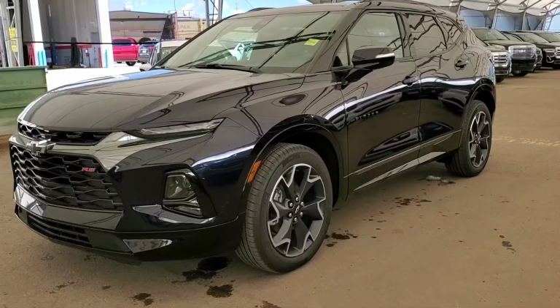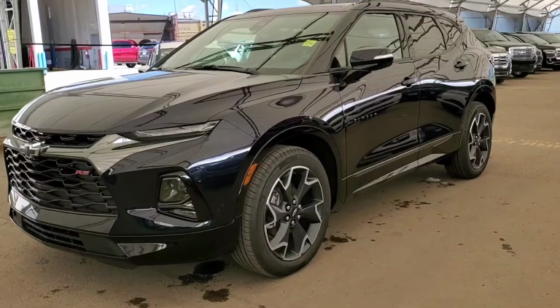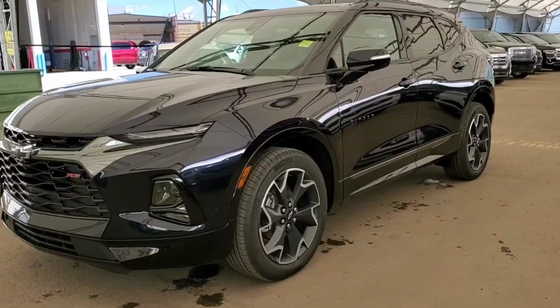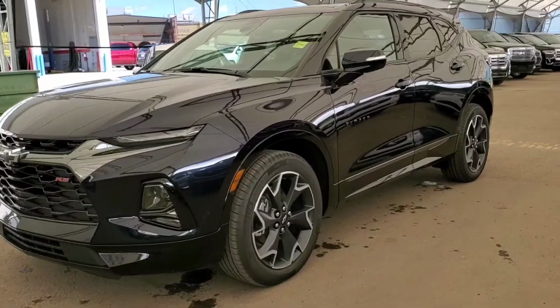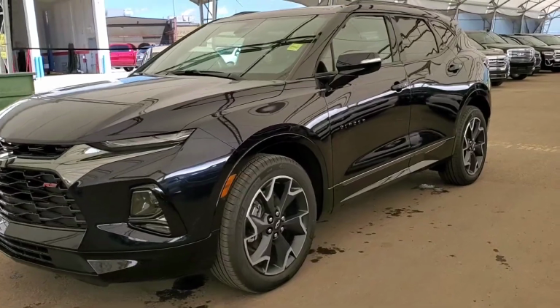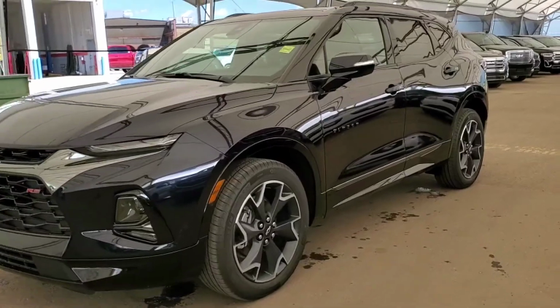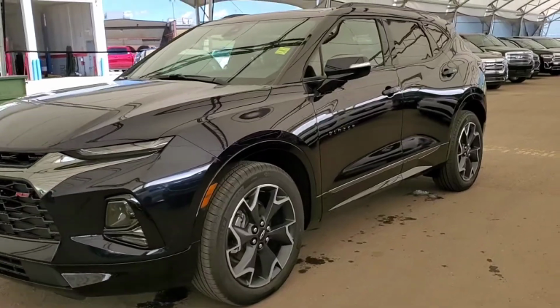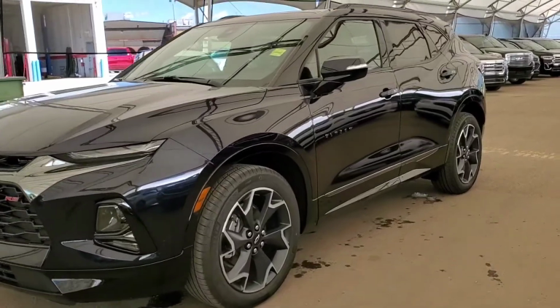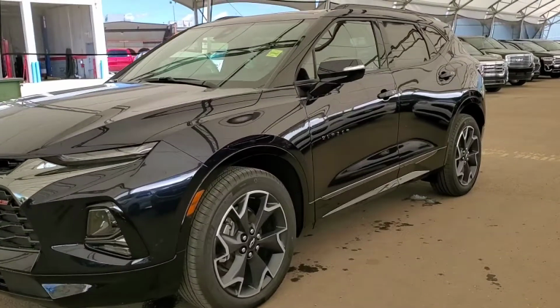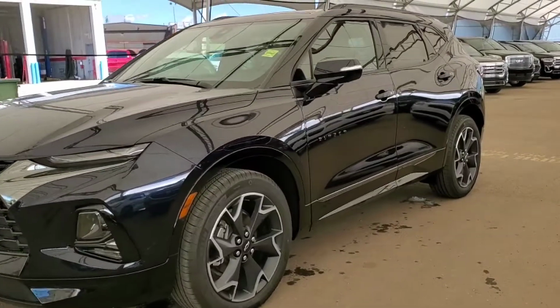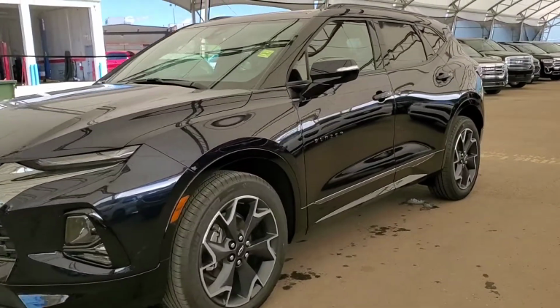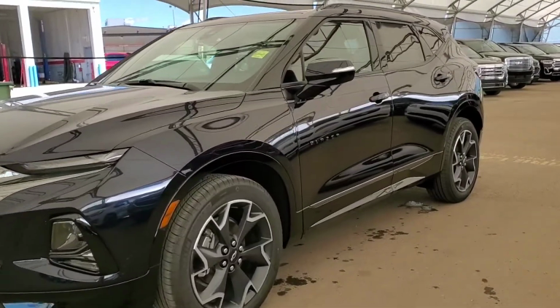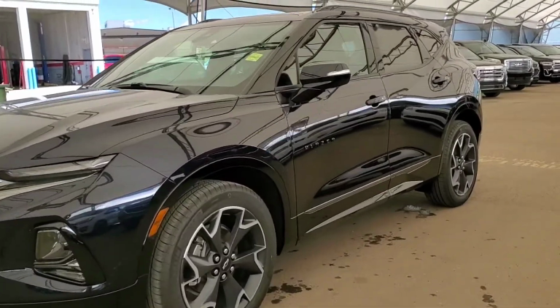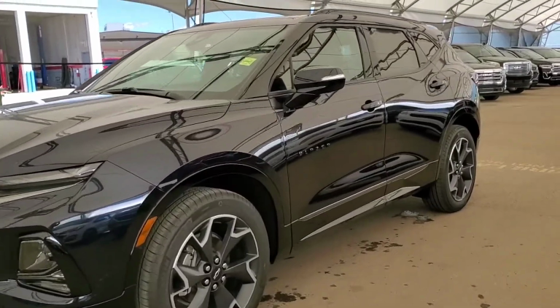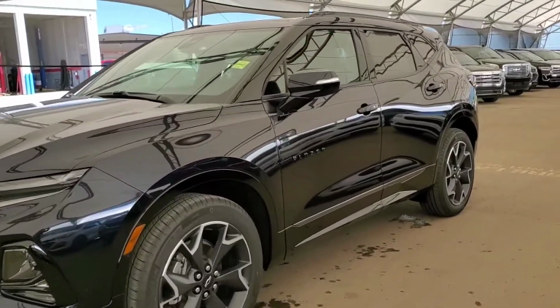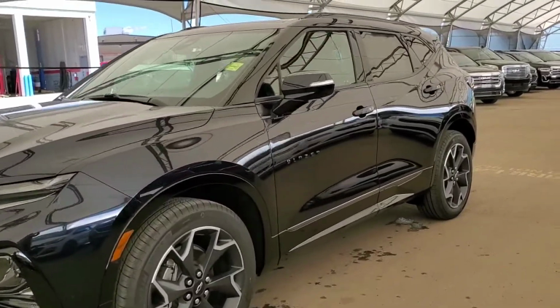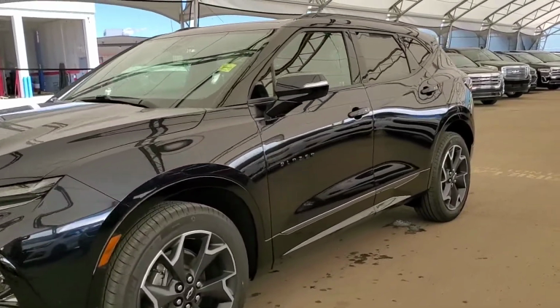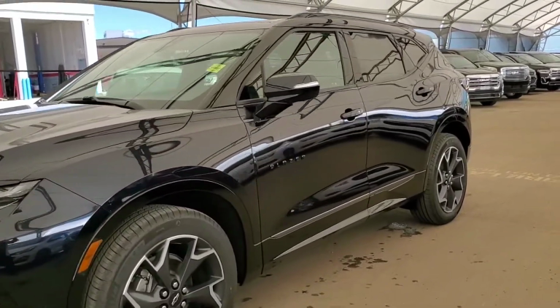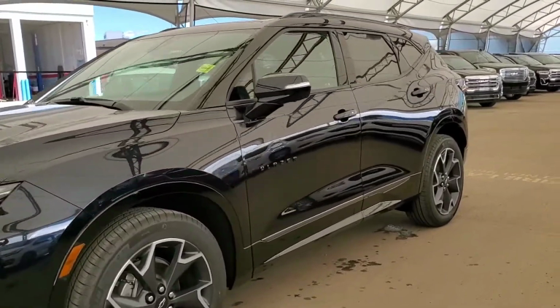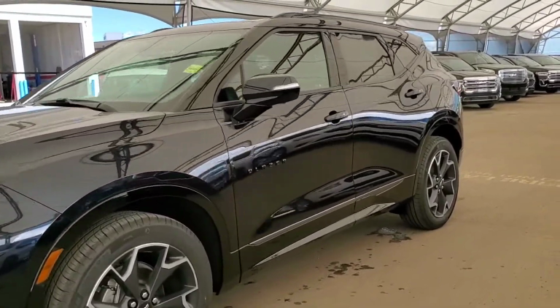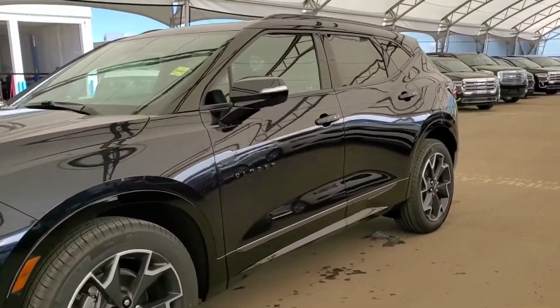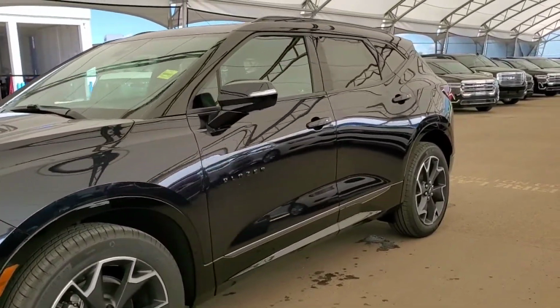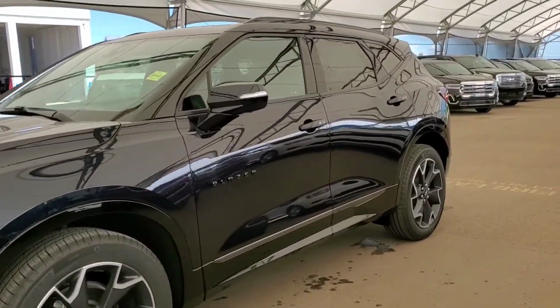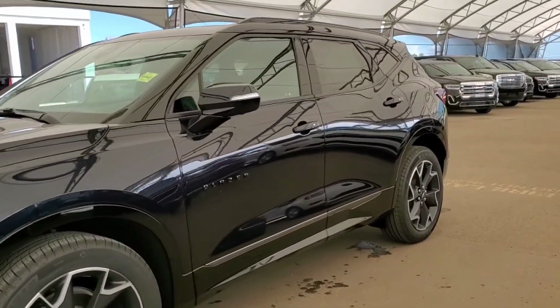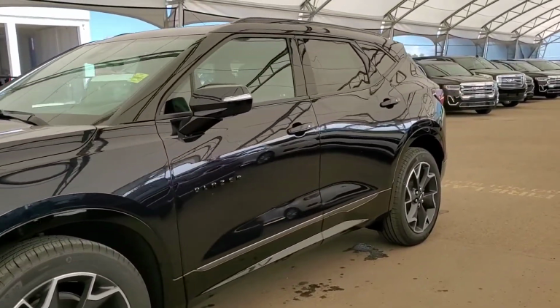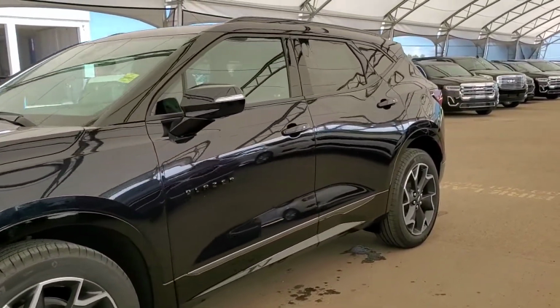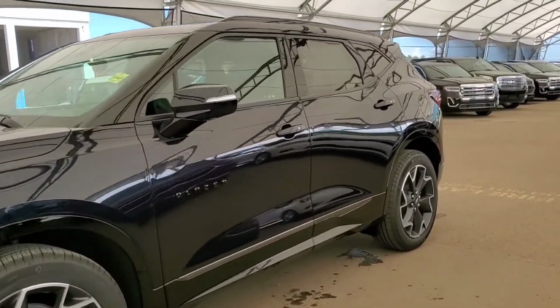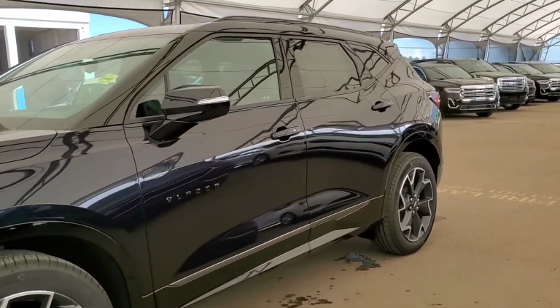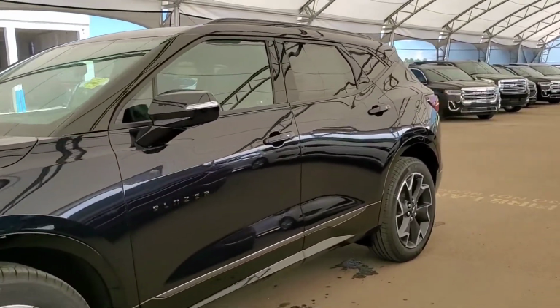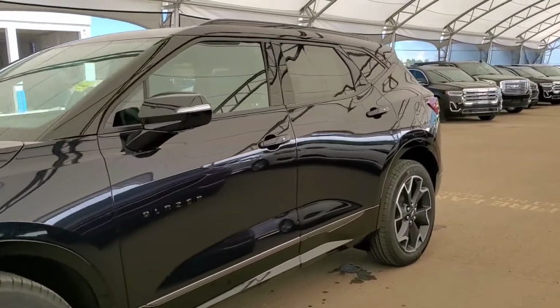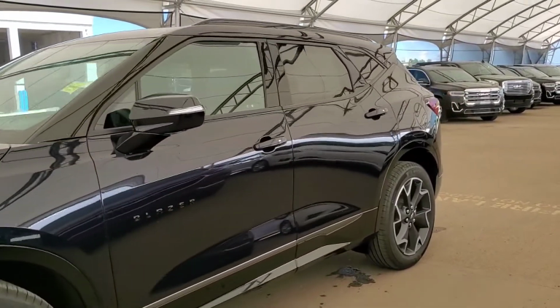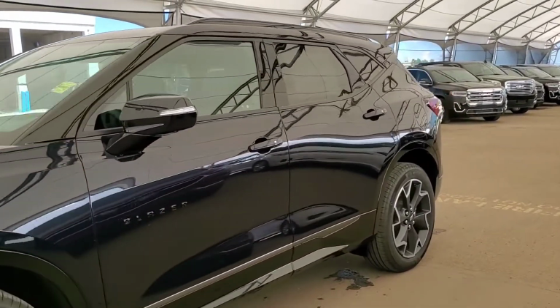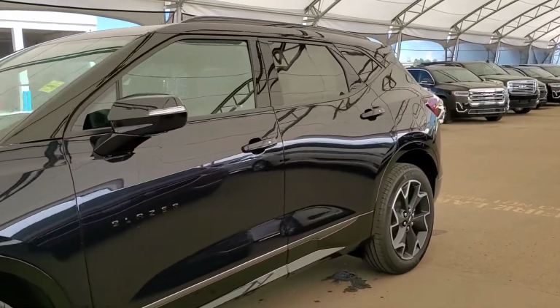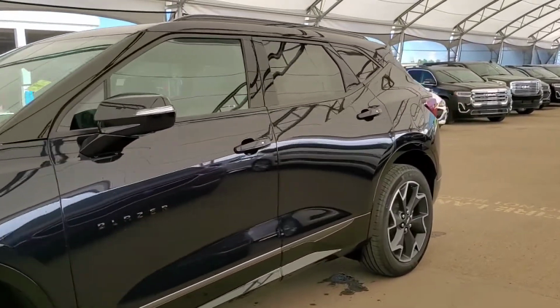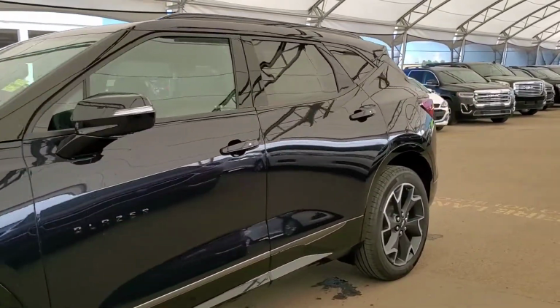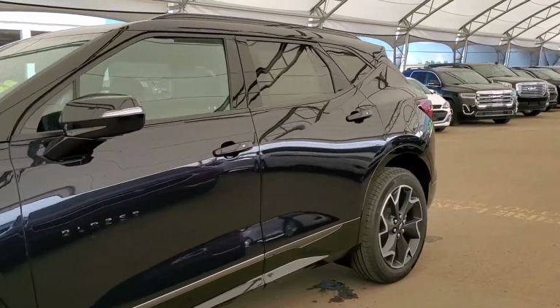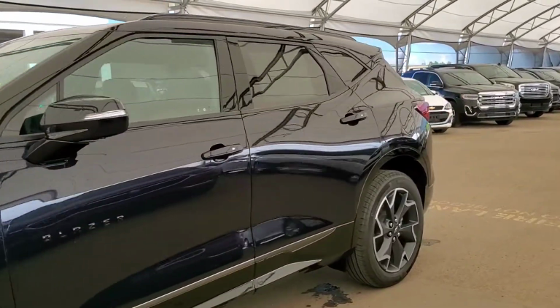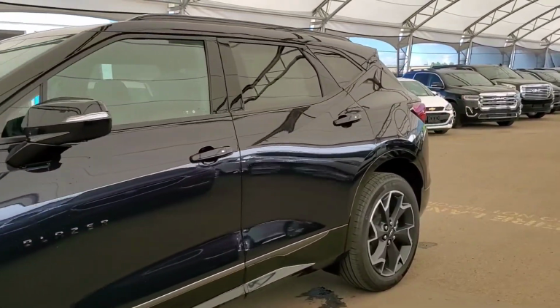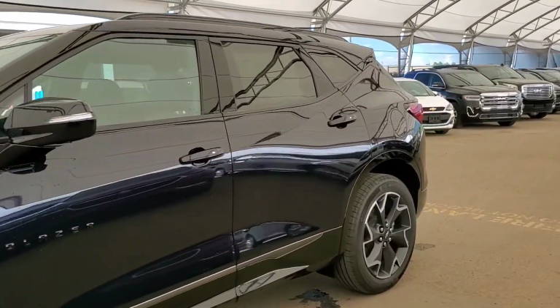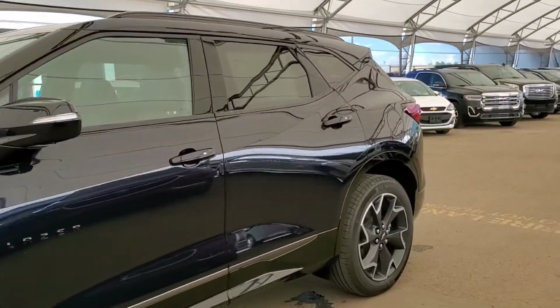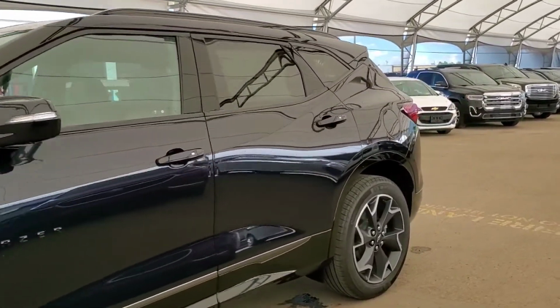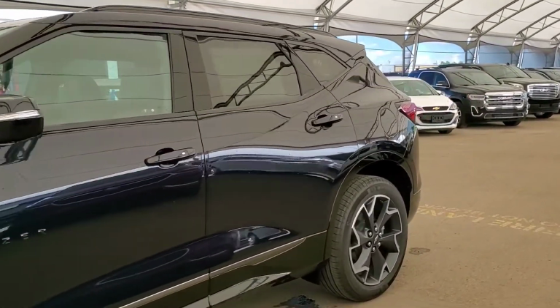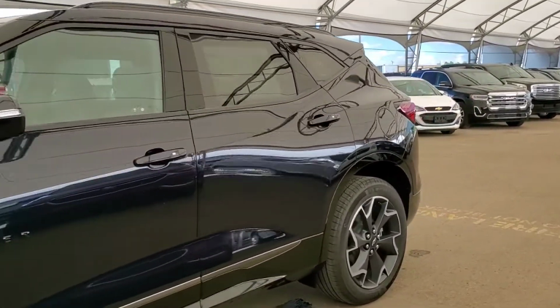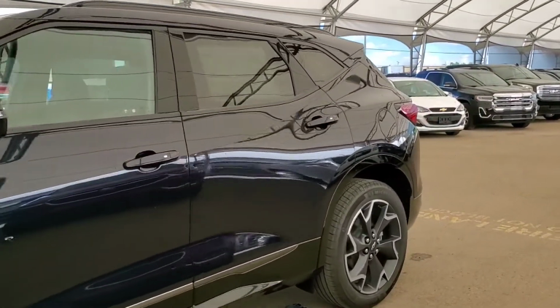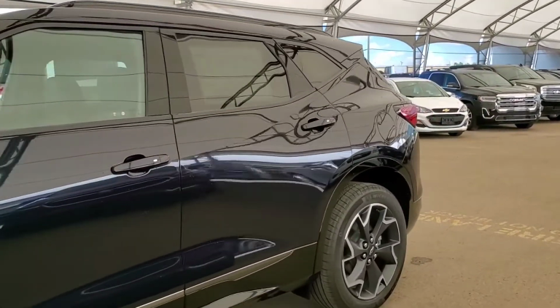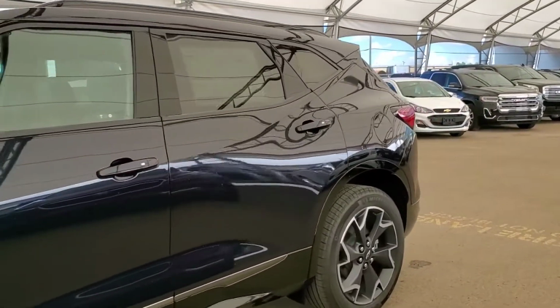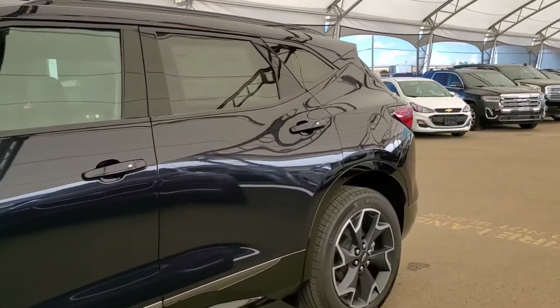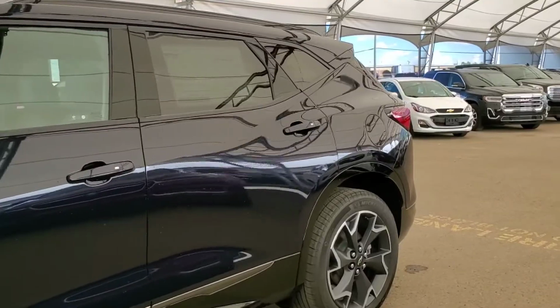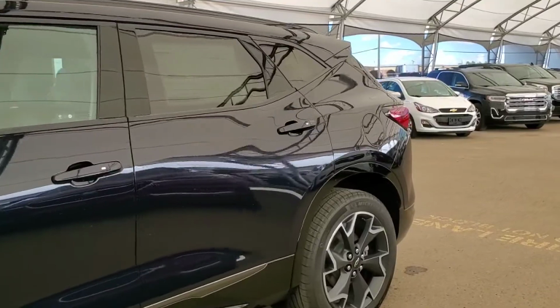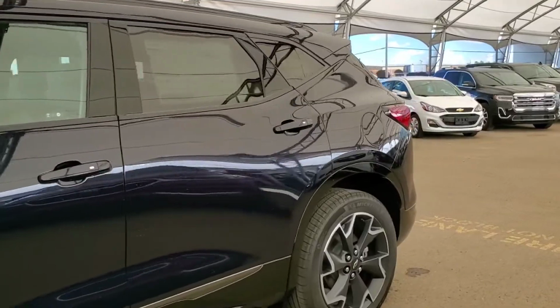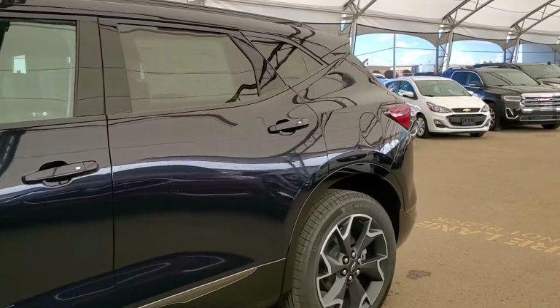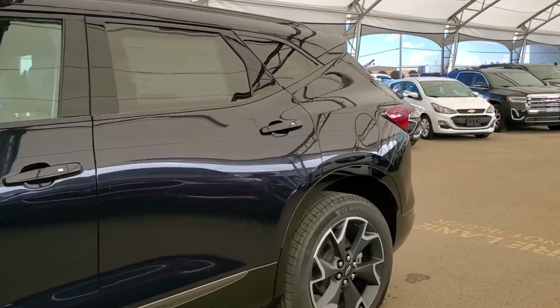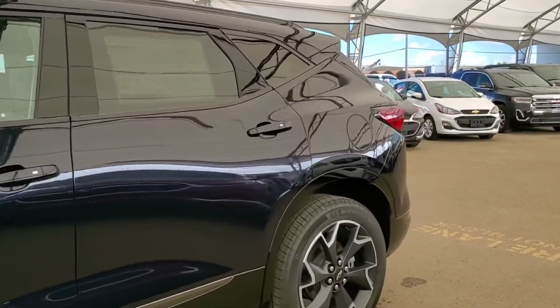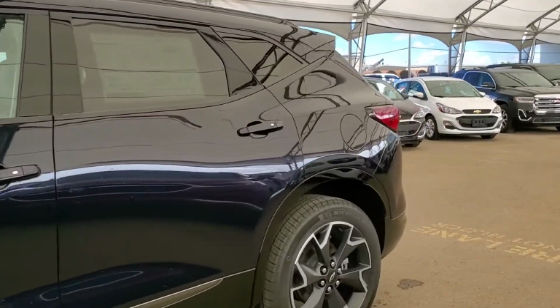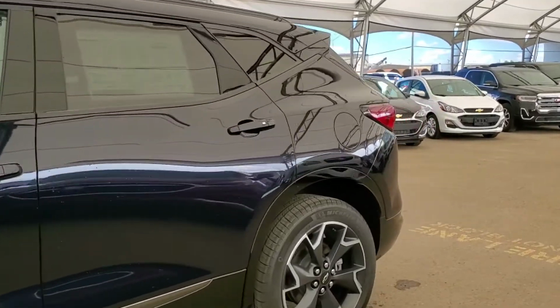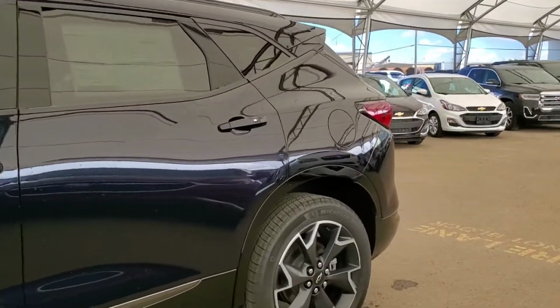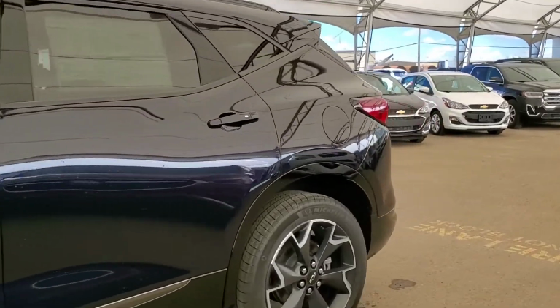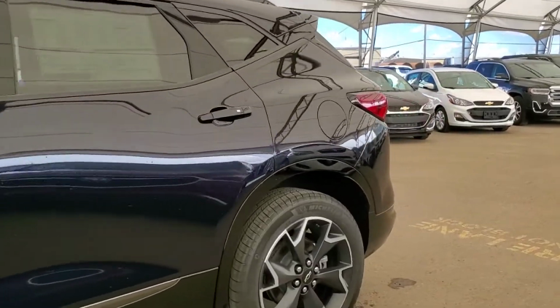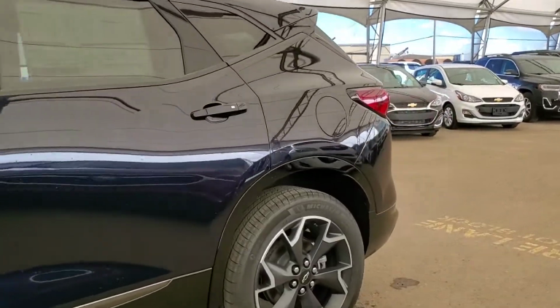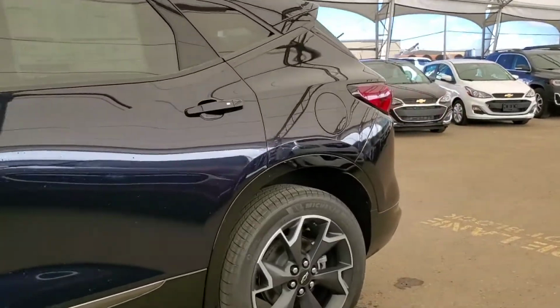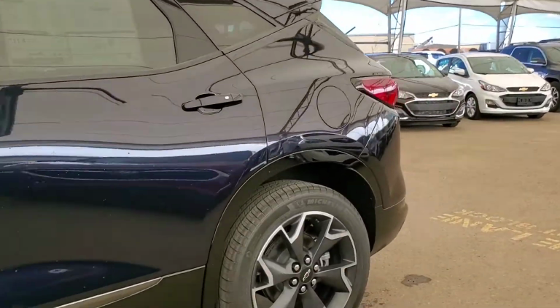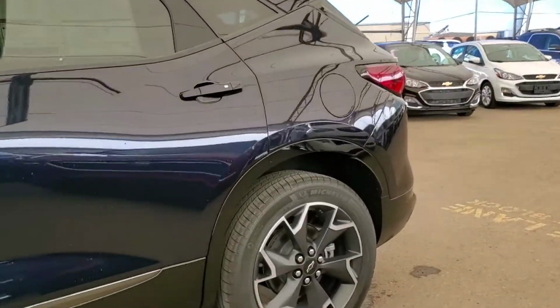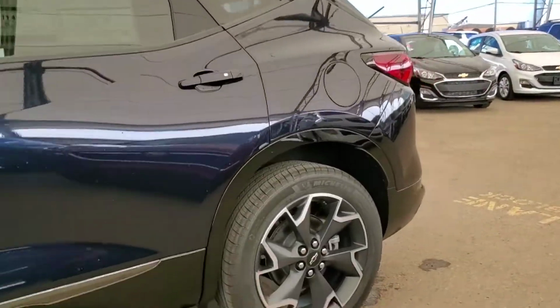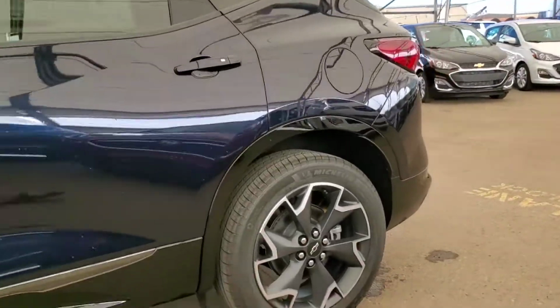Welcome to Davis Chevrolet. This is a brand new 2020 Chevy Blazer RS in midnight blue.